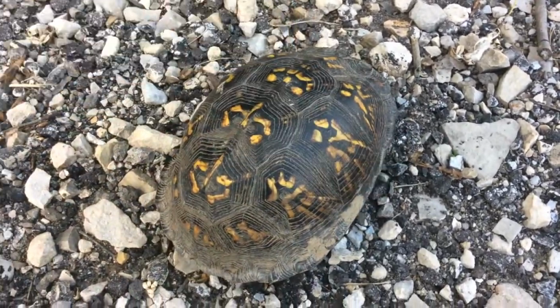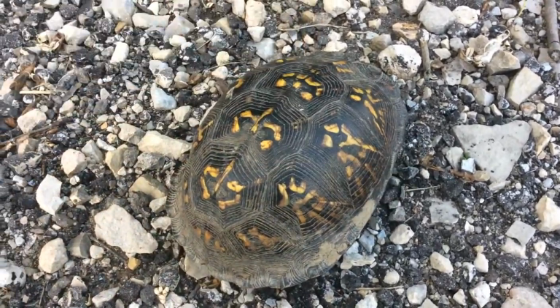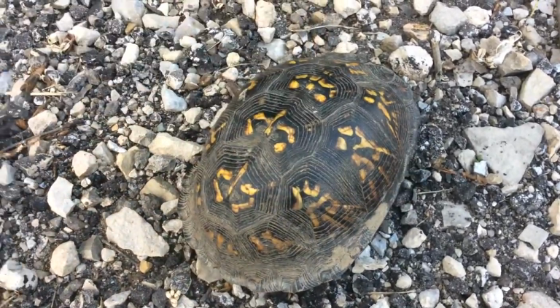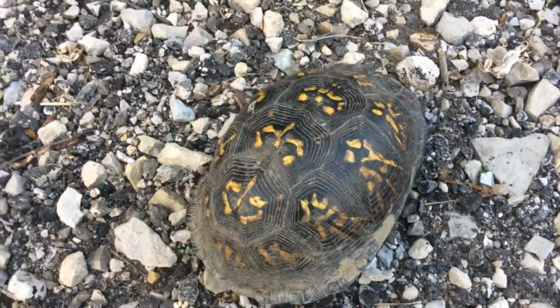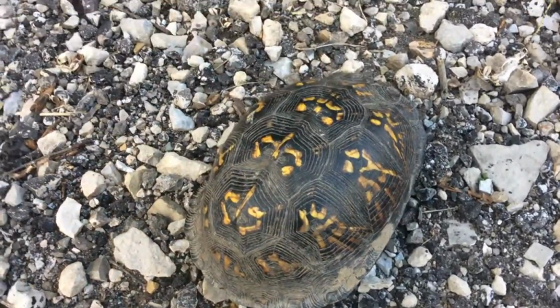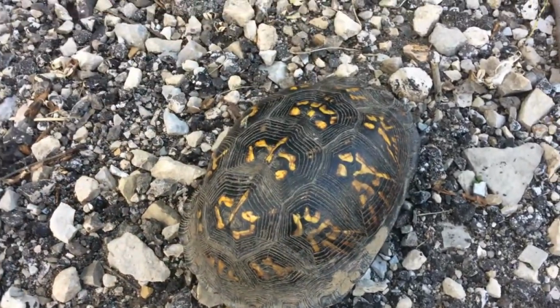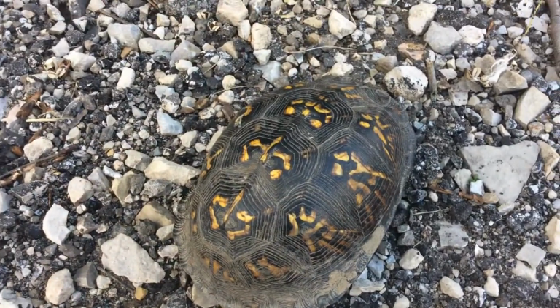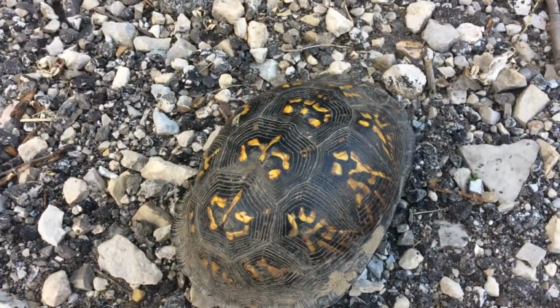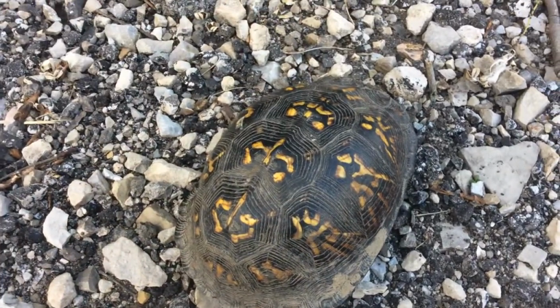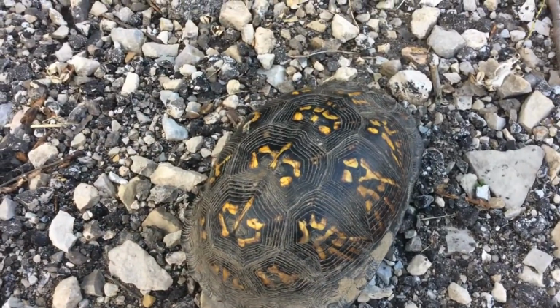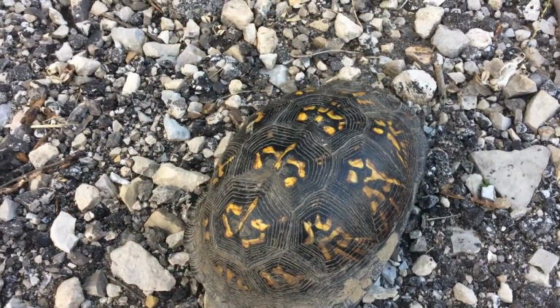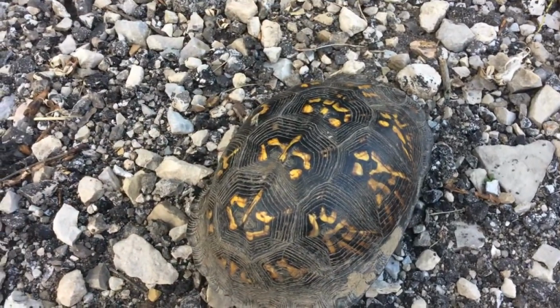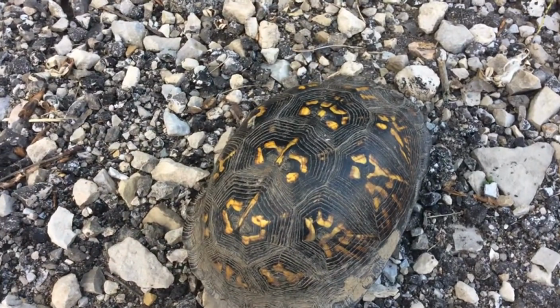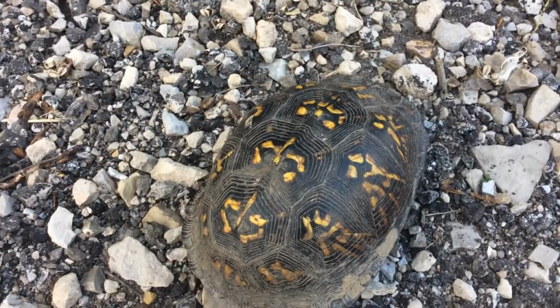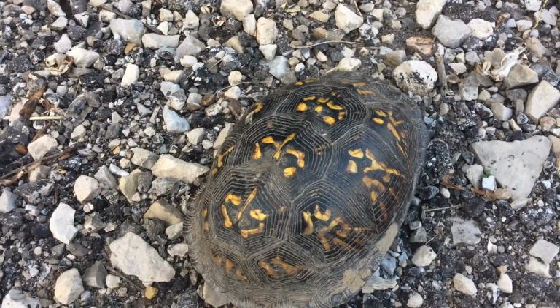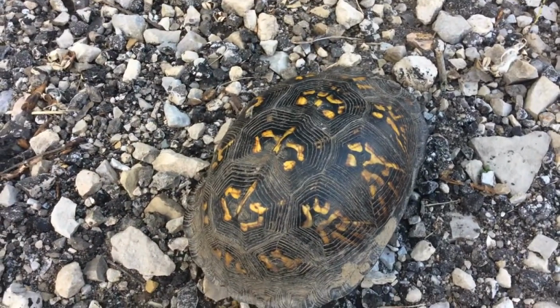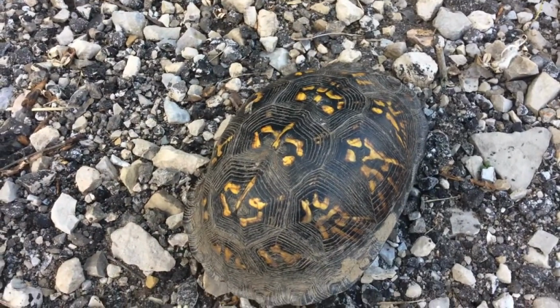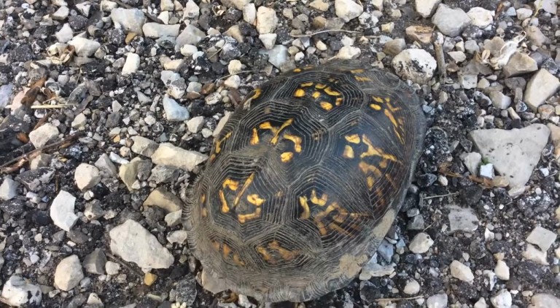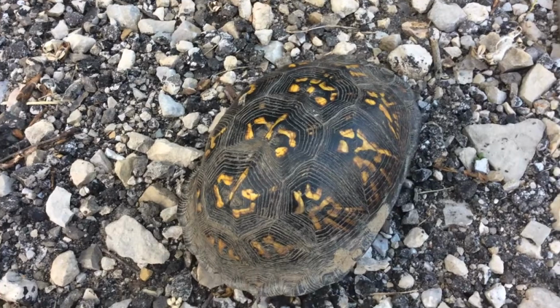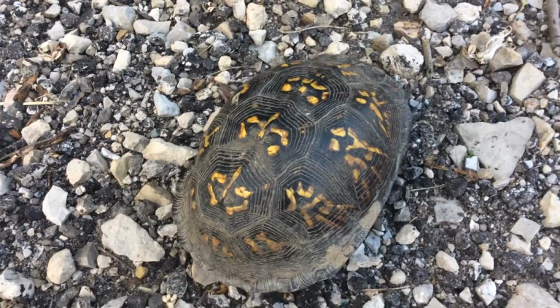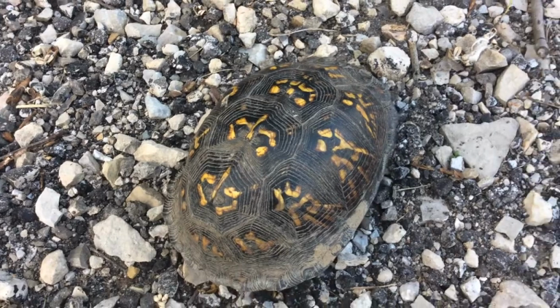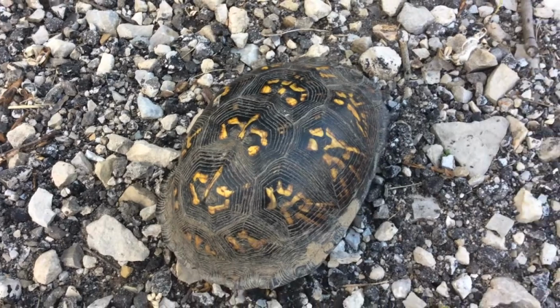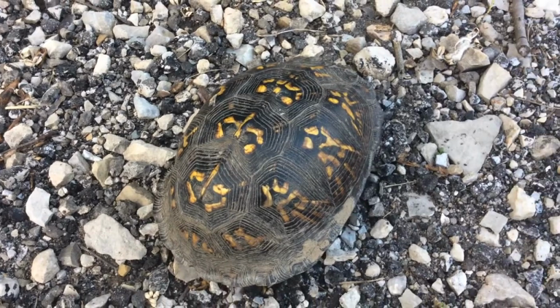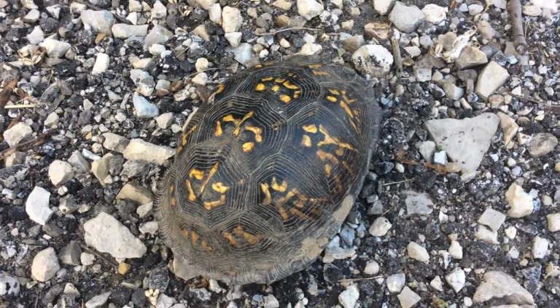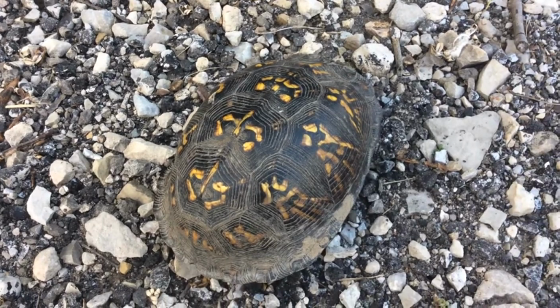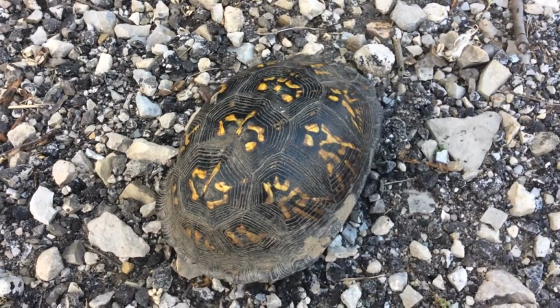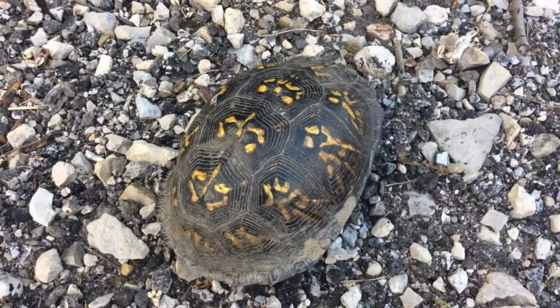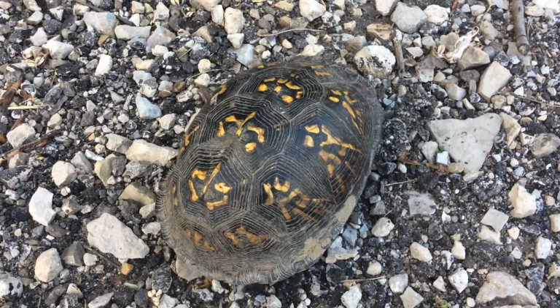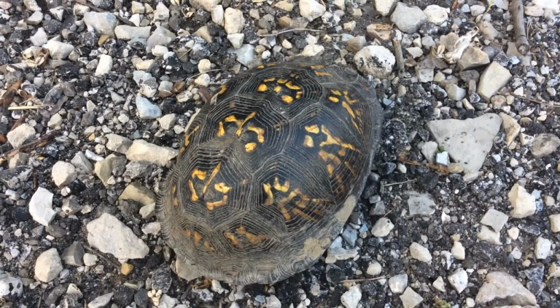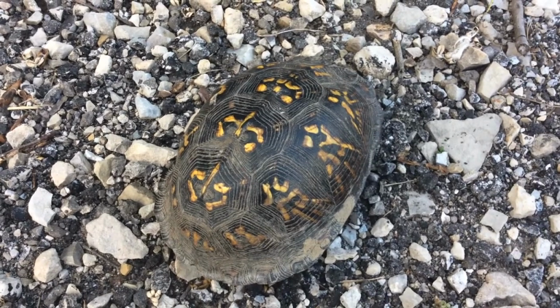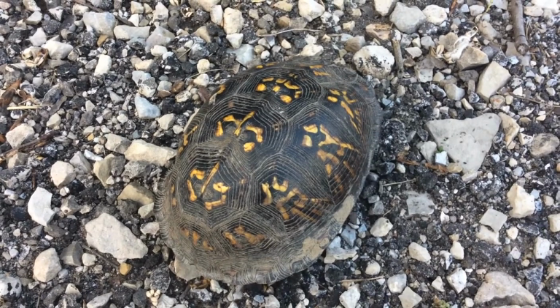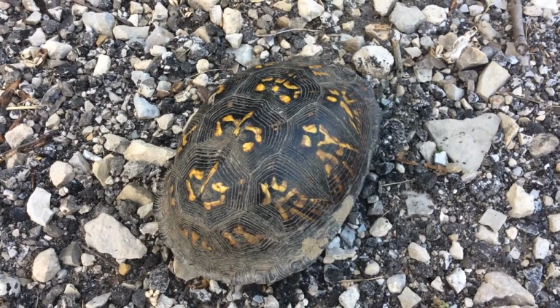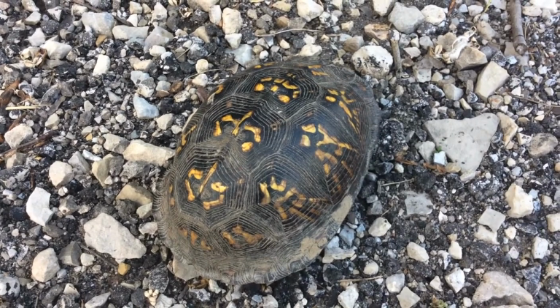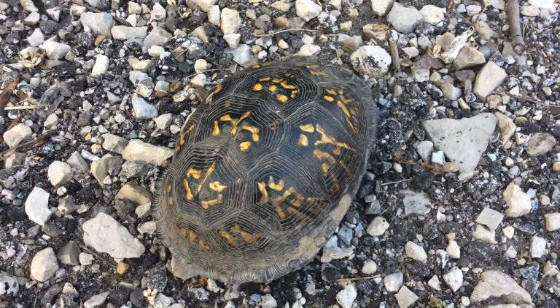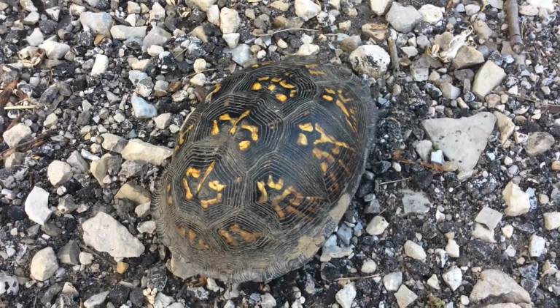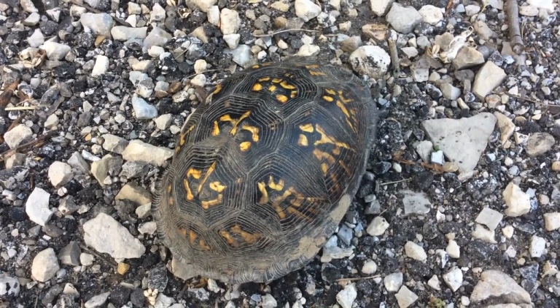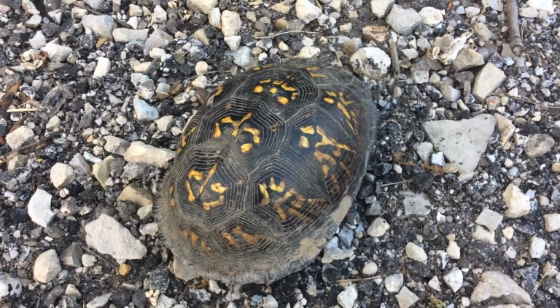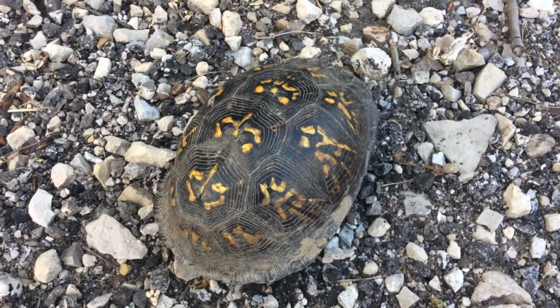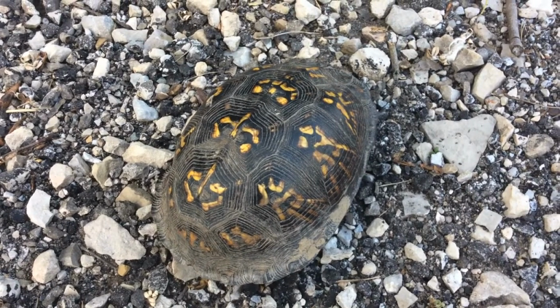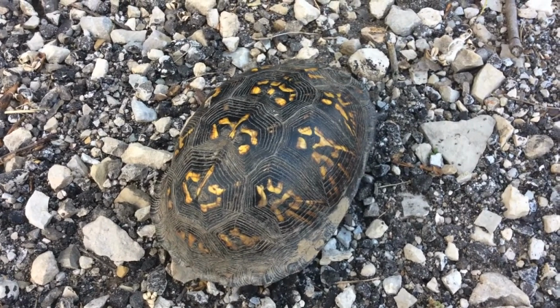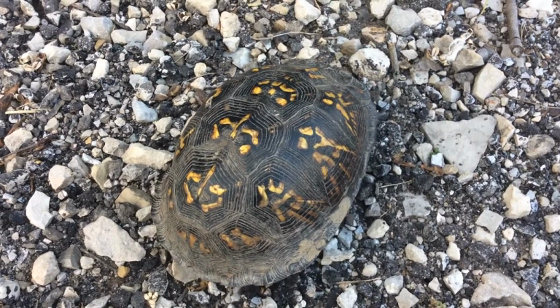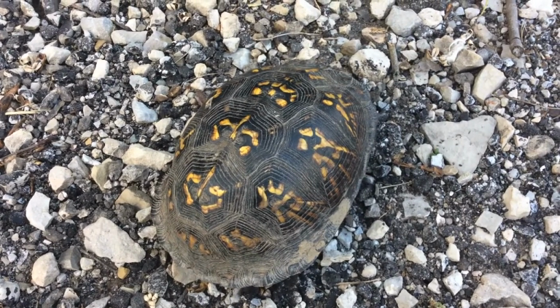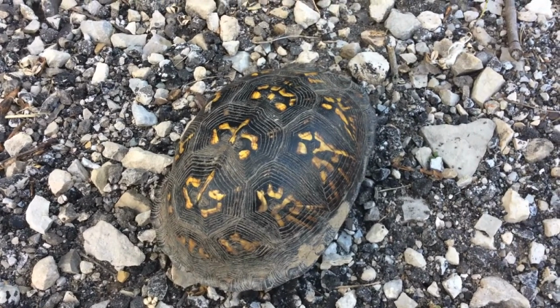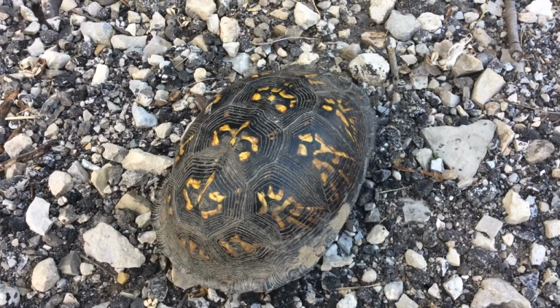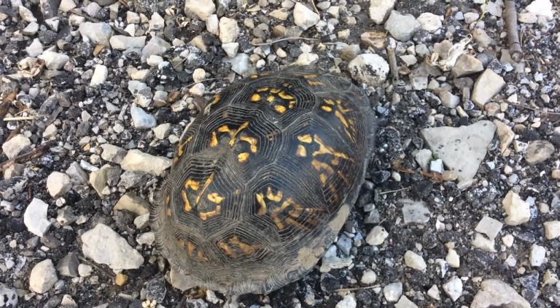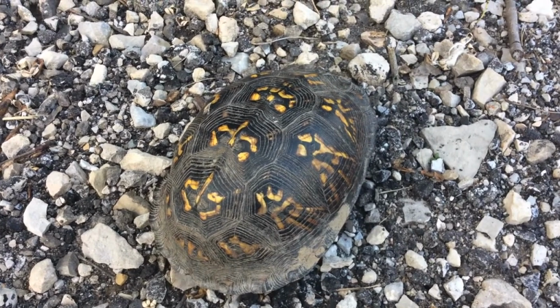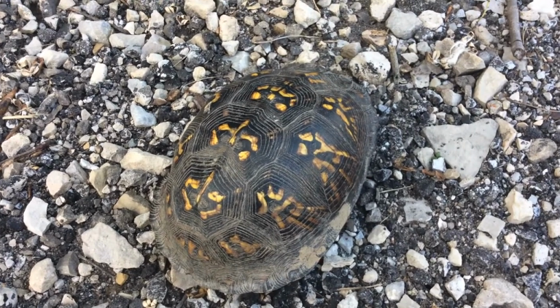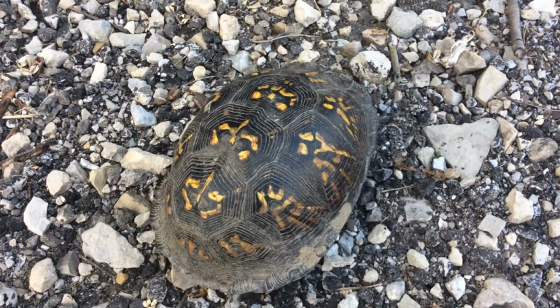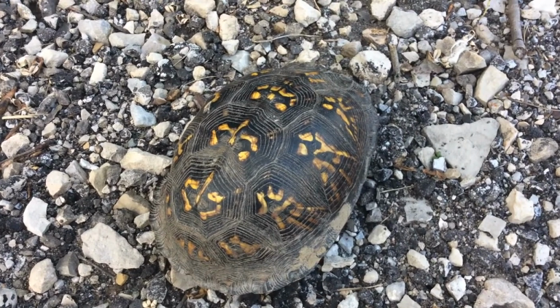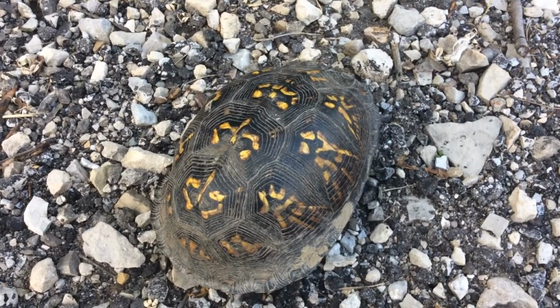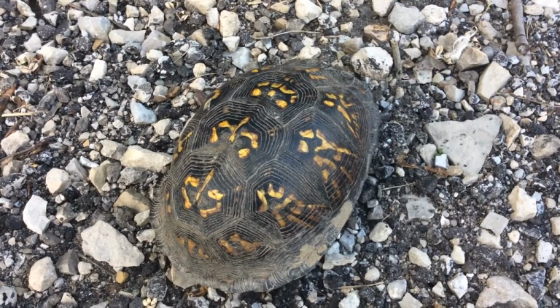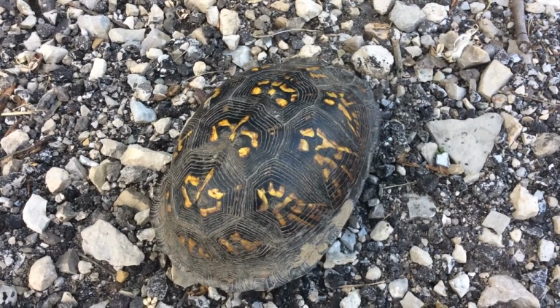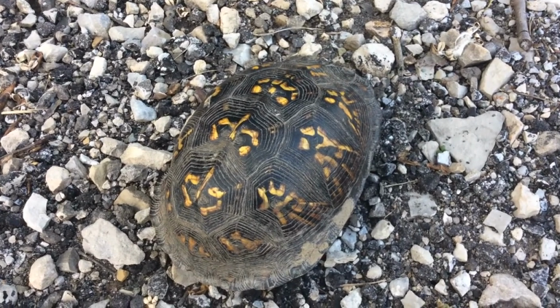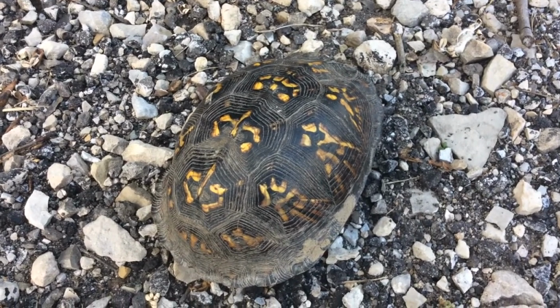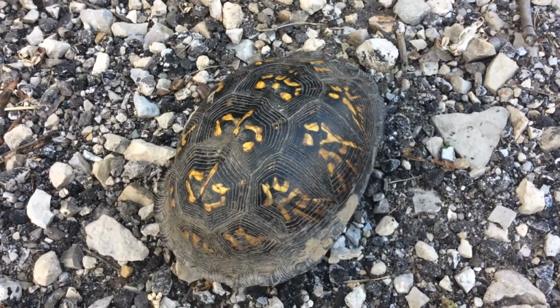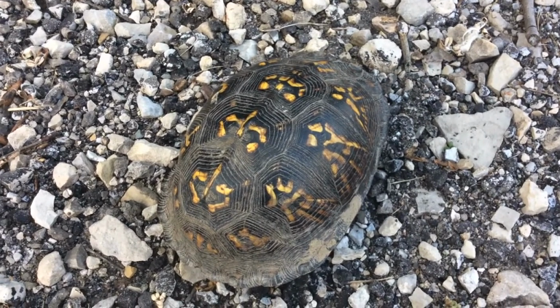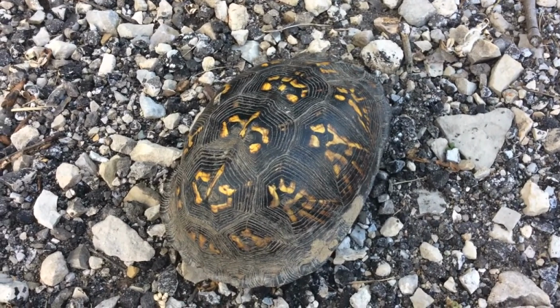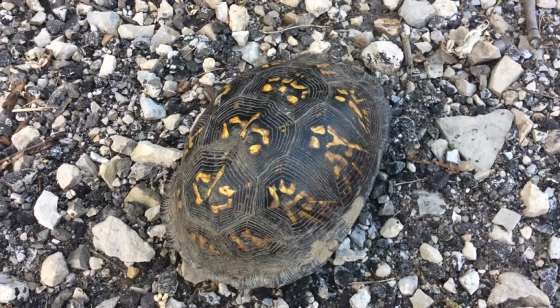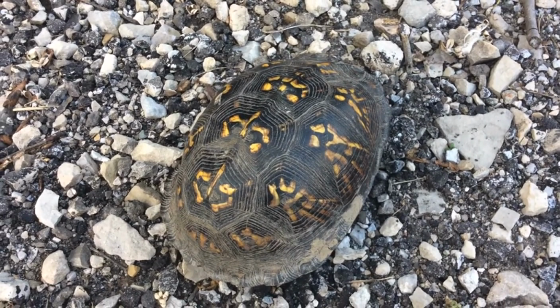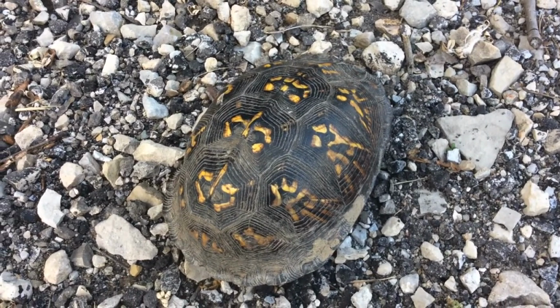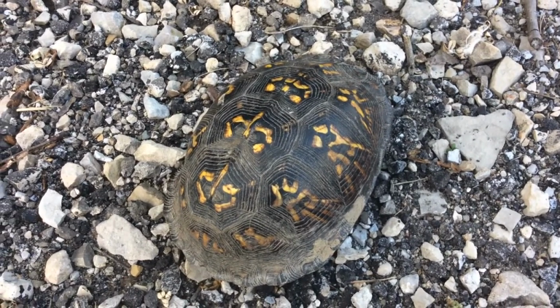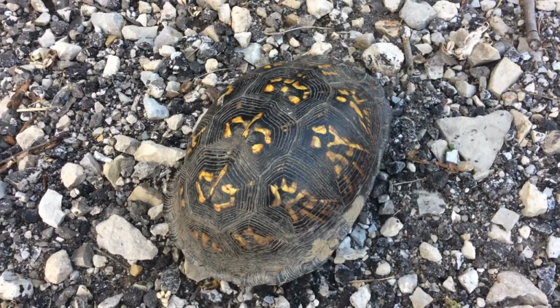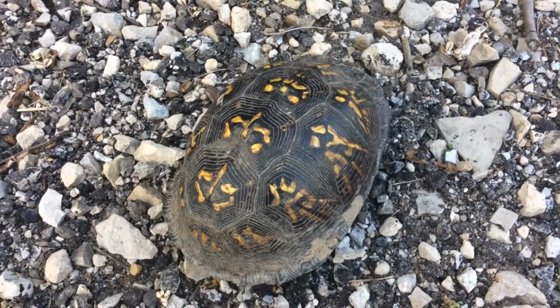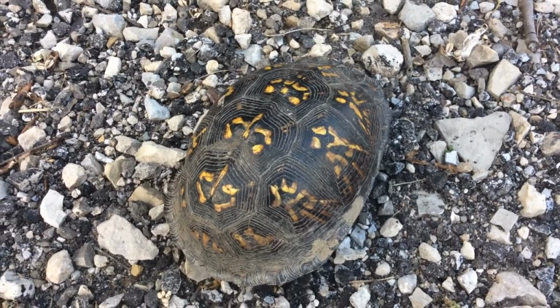I'm going to sit him back here off the road a little bit, put him in the direction he was heading so he doesn't get hit.